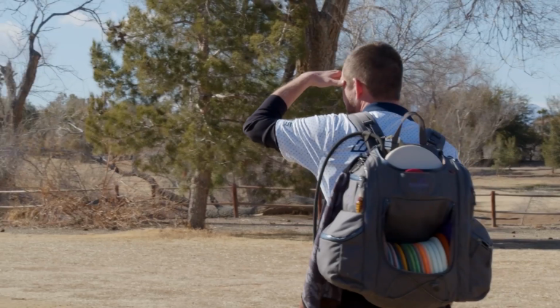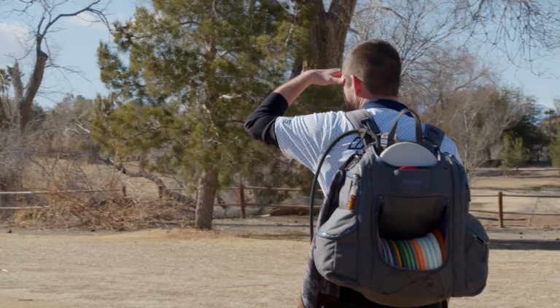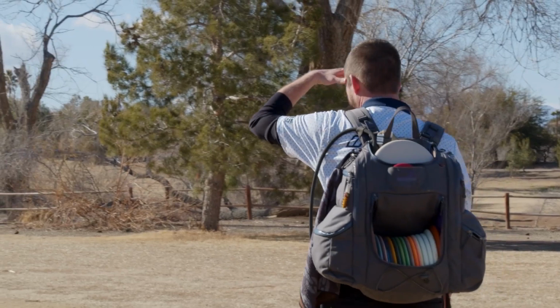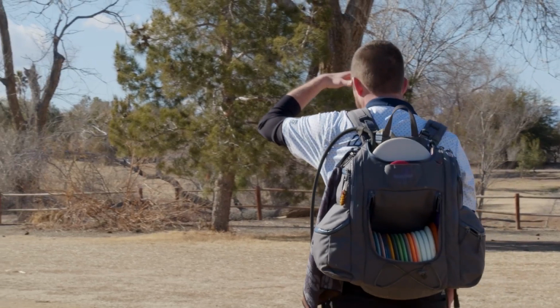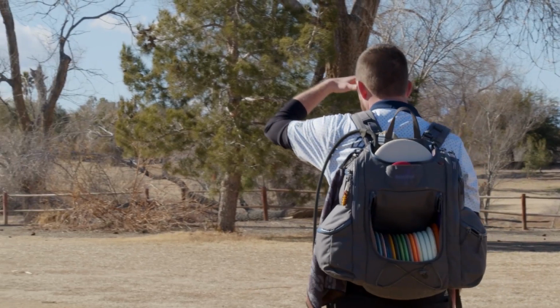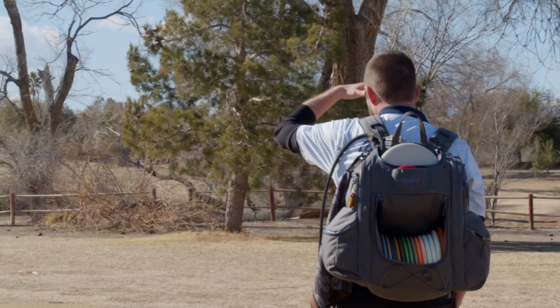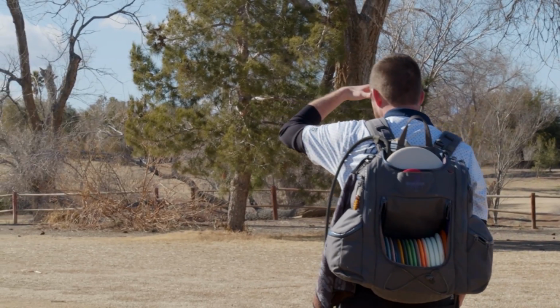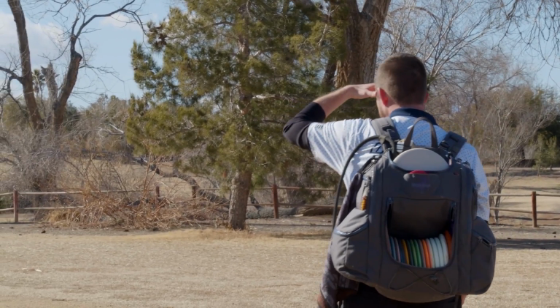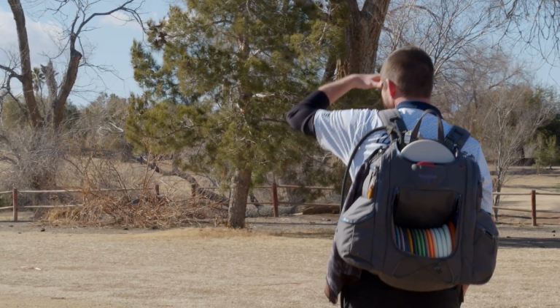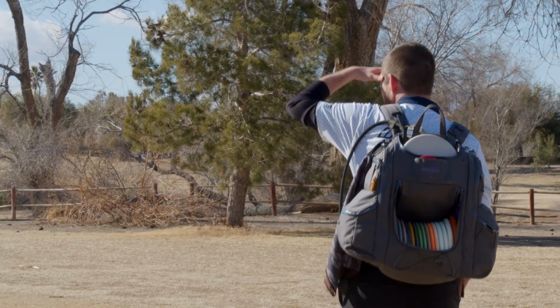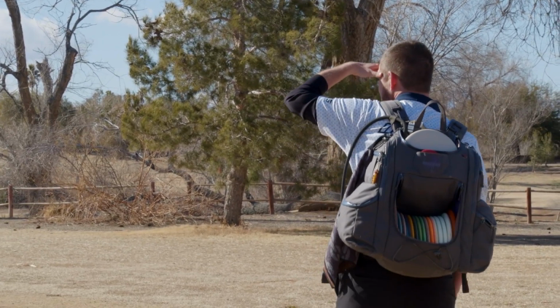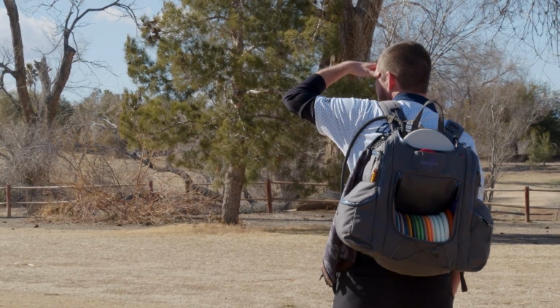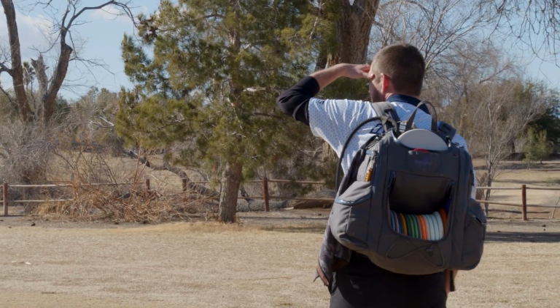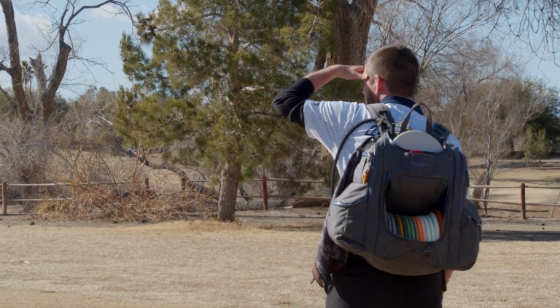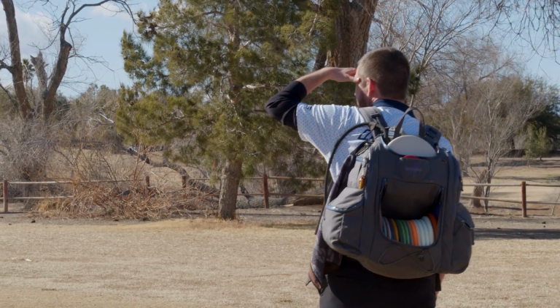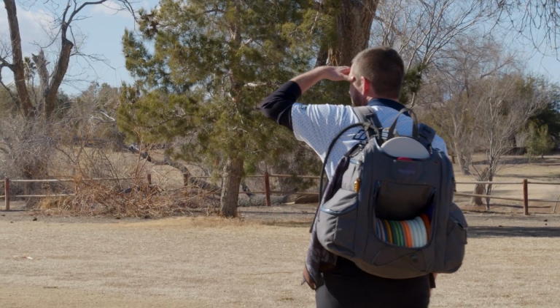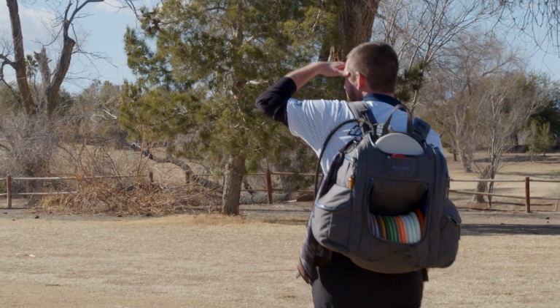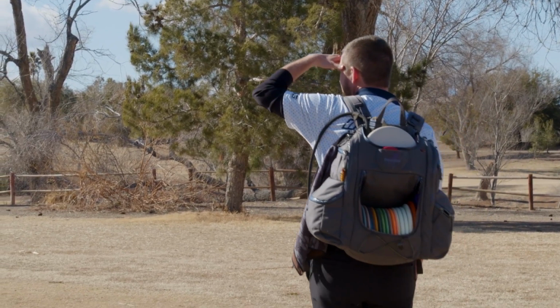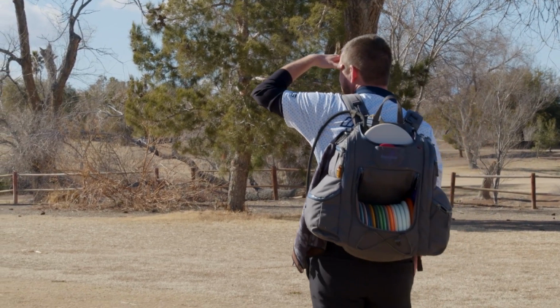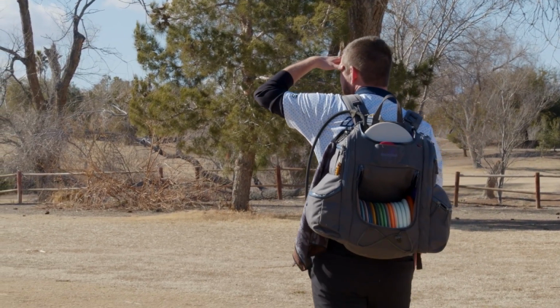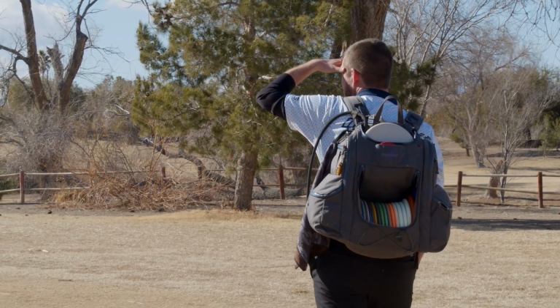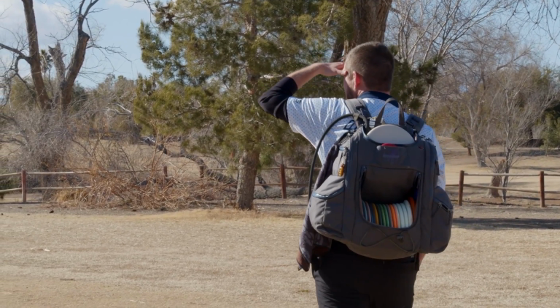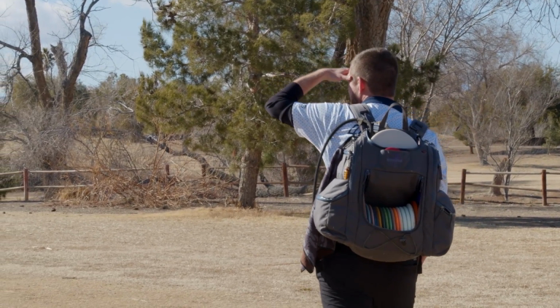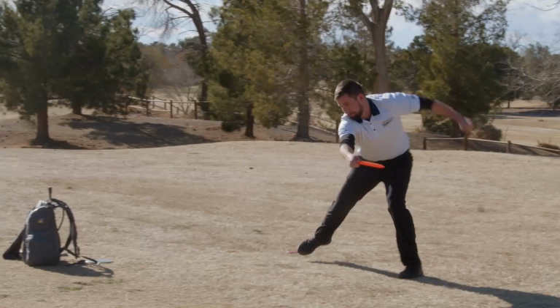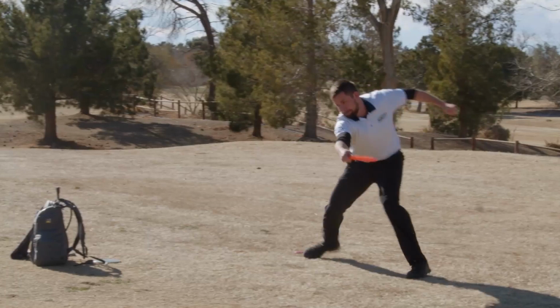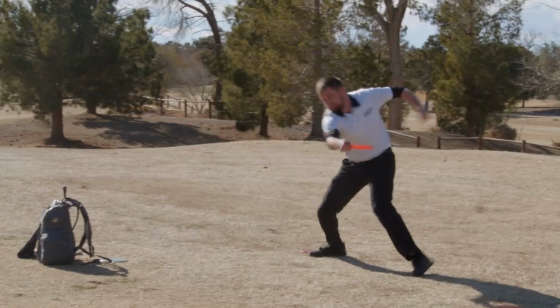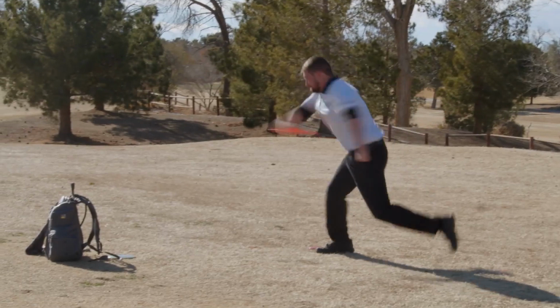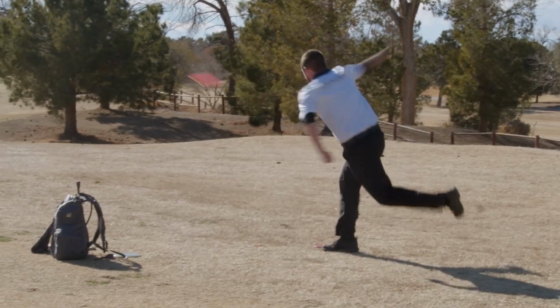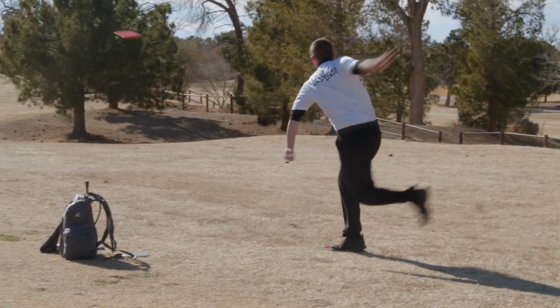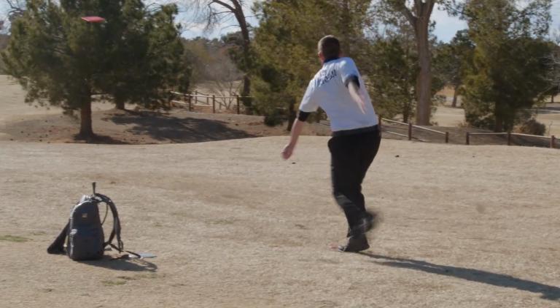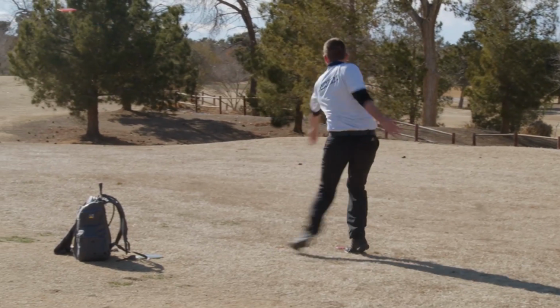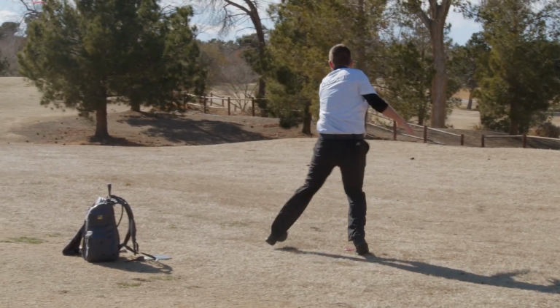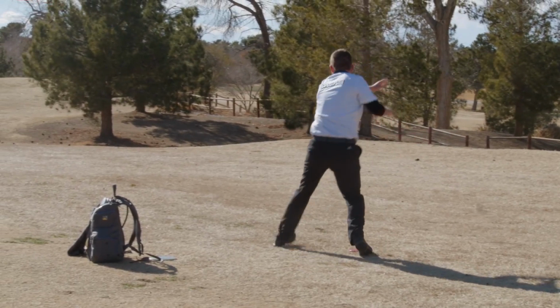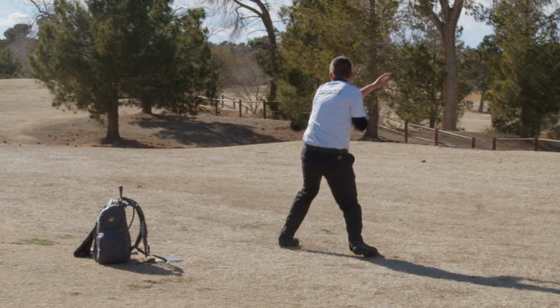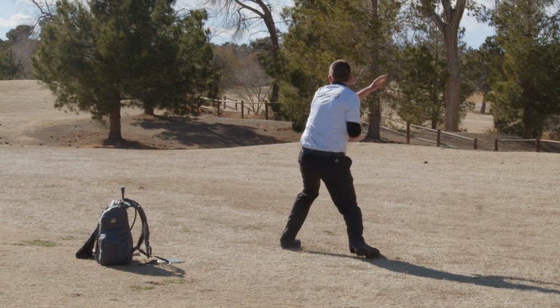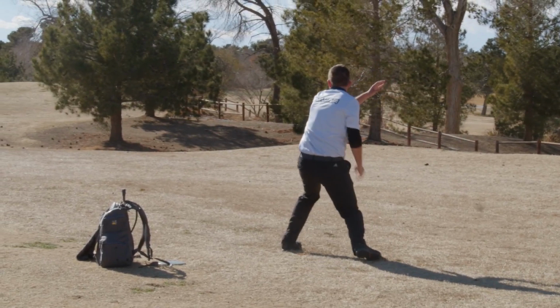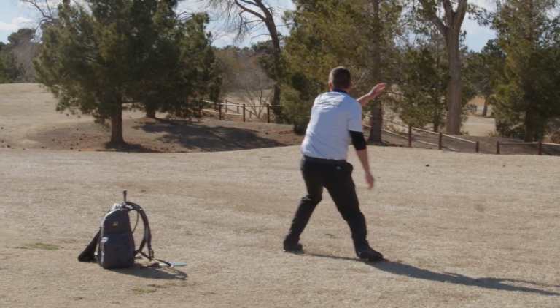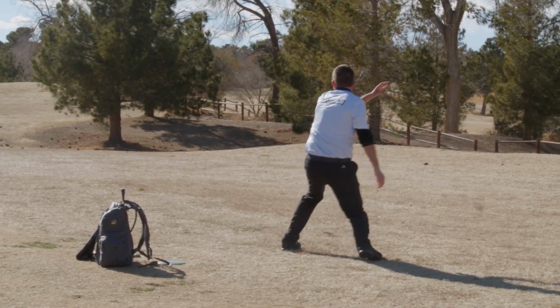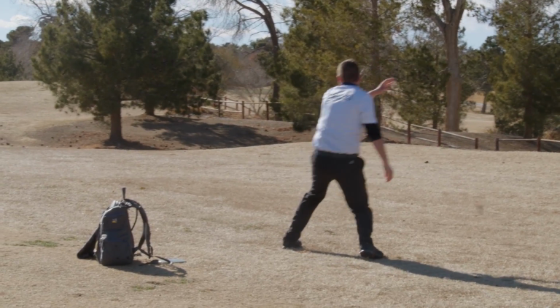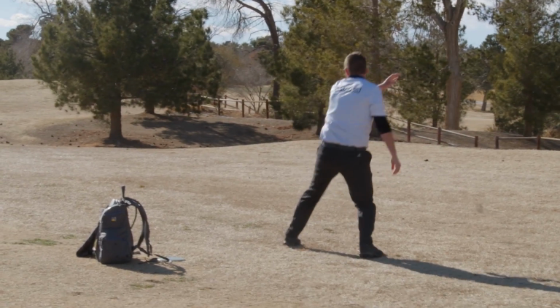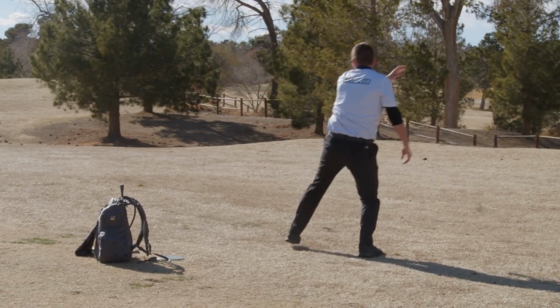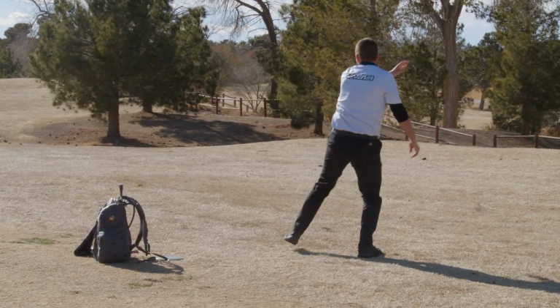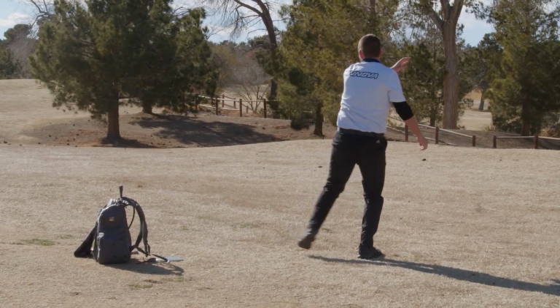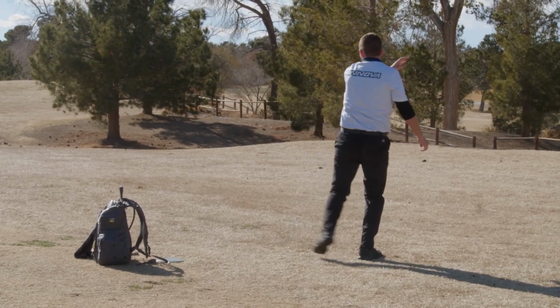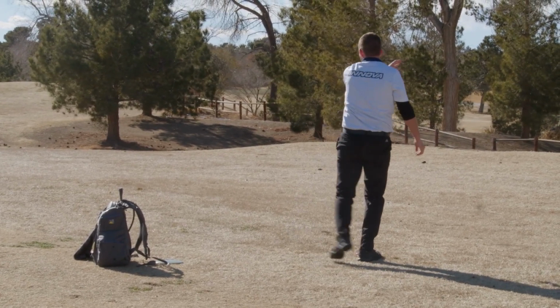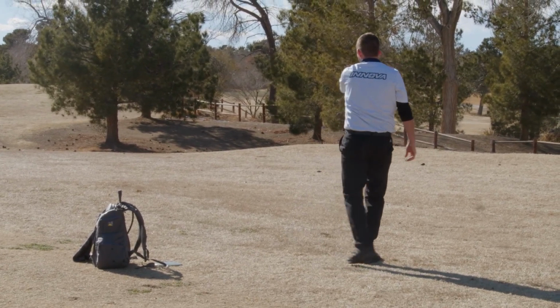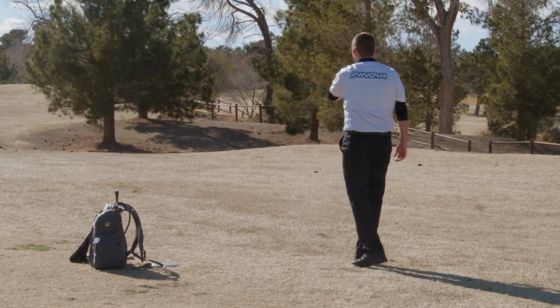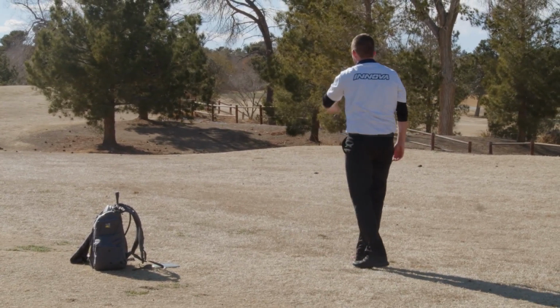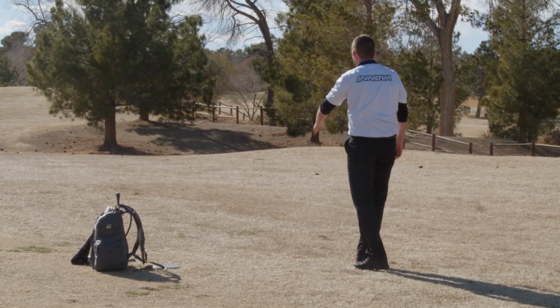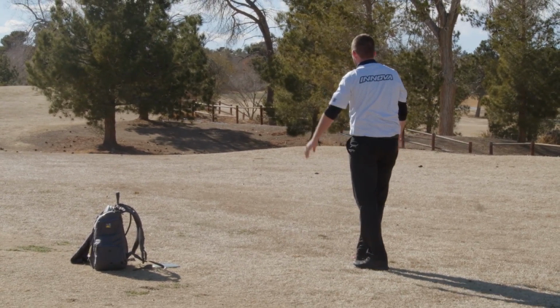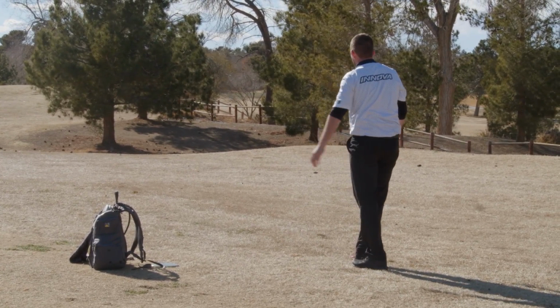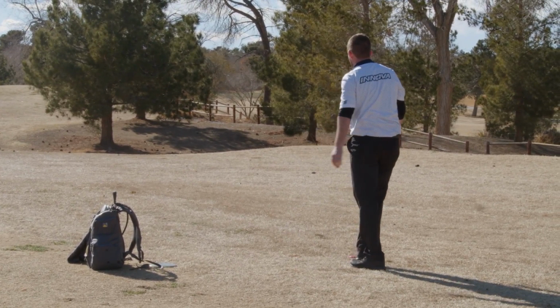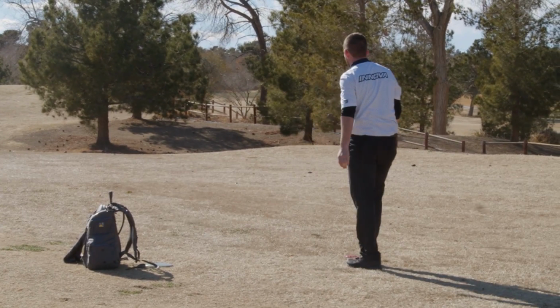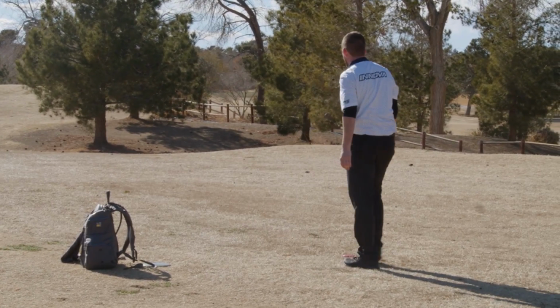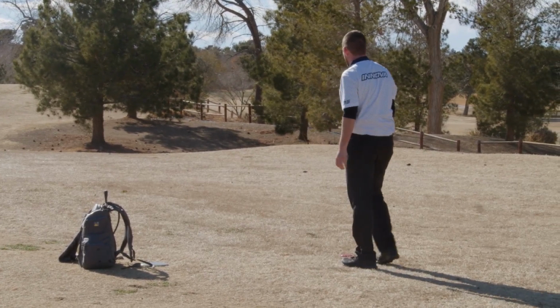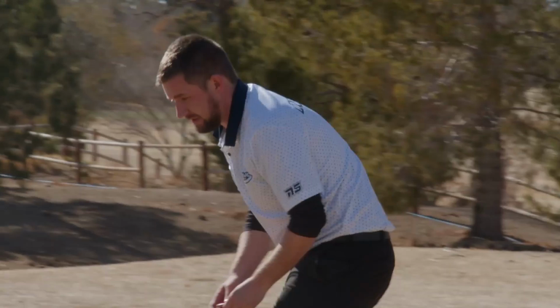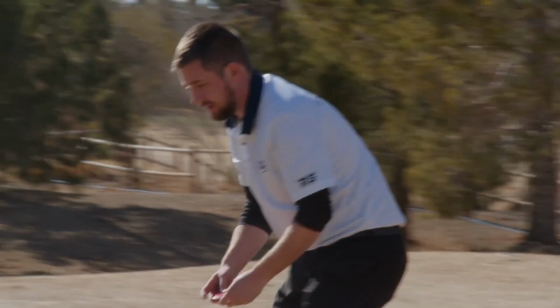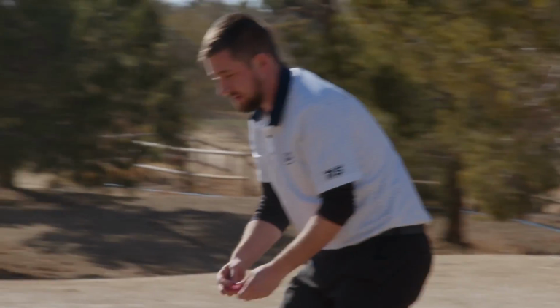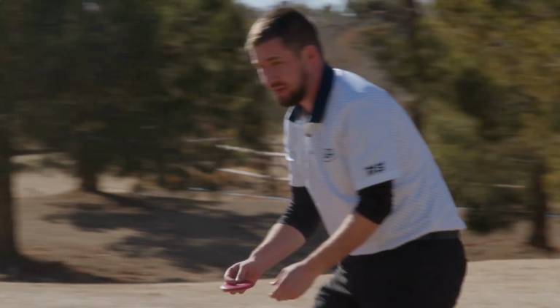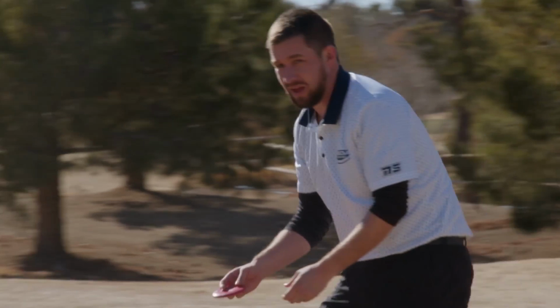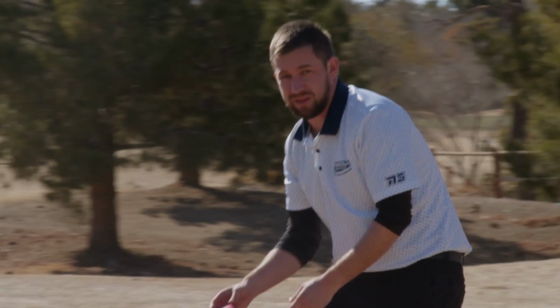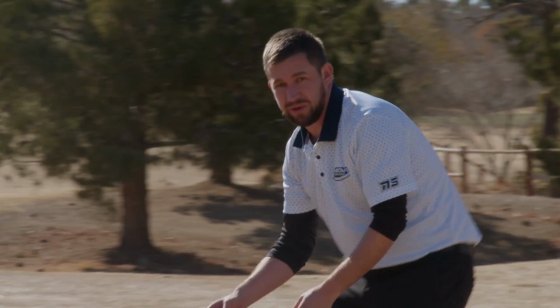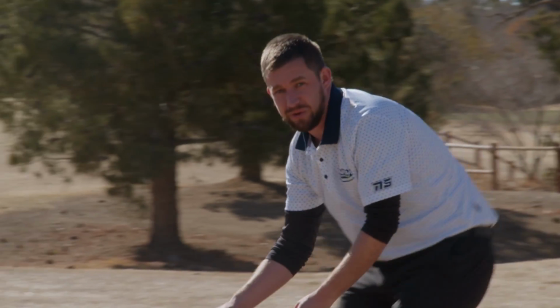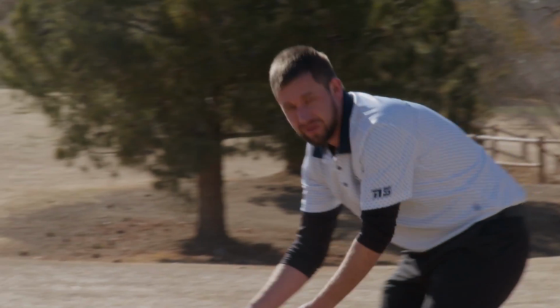Meanwhile, halfway down the field, sitting in 50th place after round one, Nate Sexton was here to play.